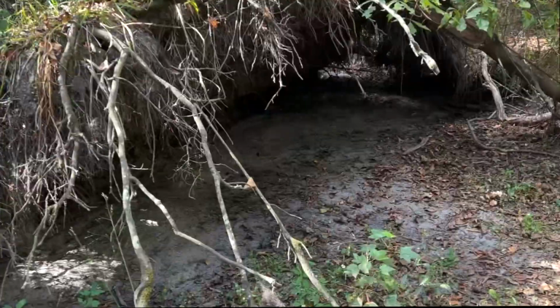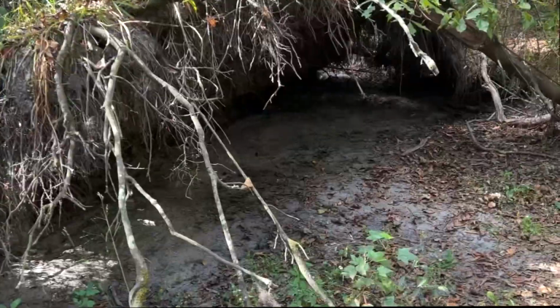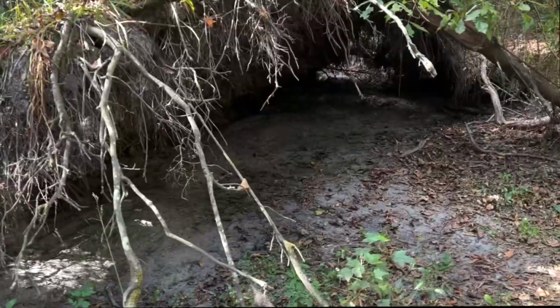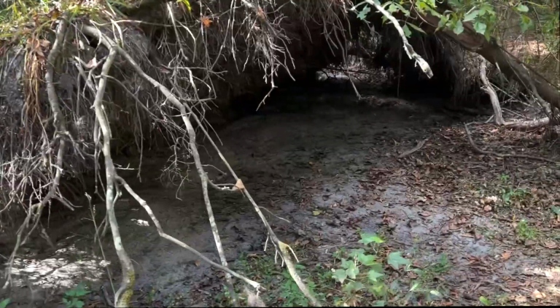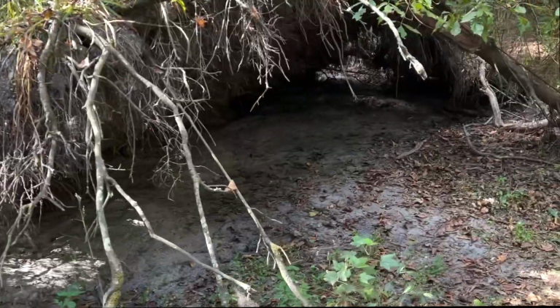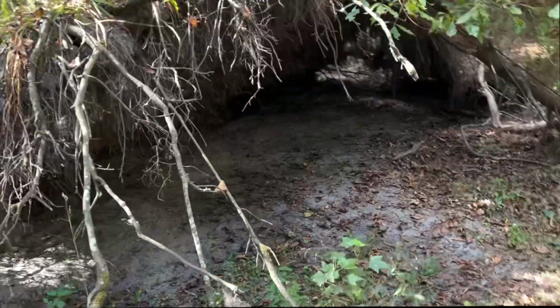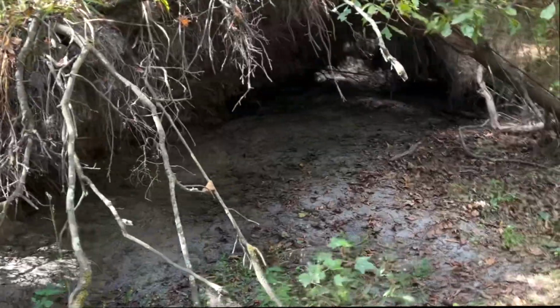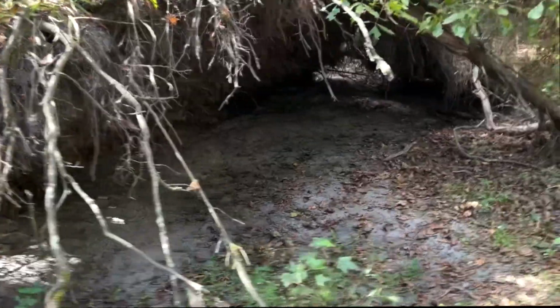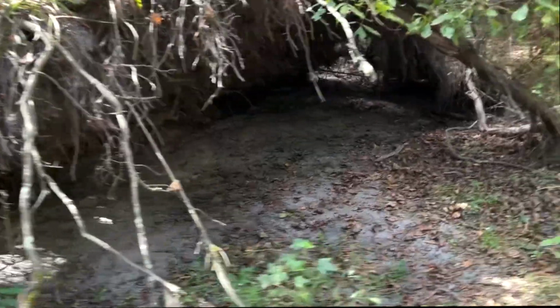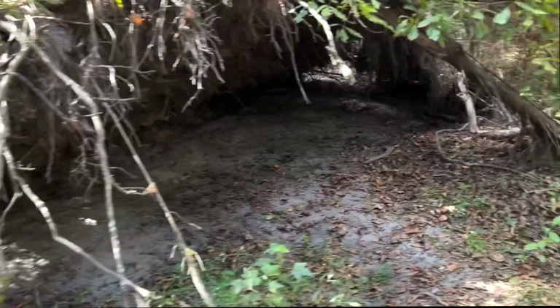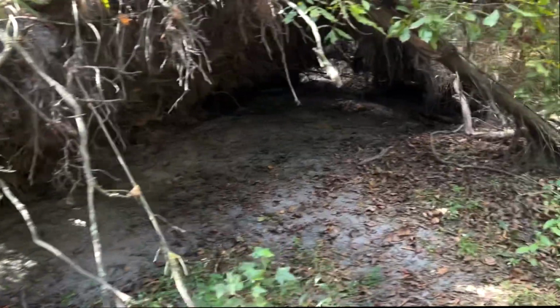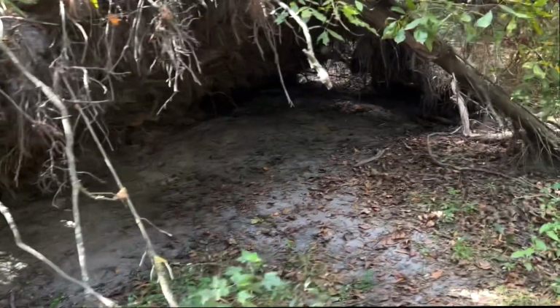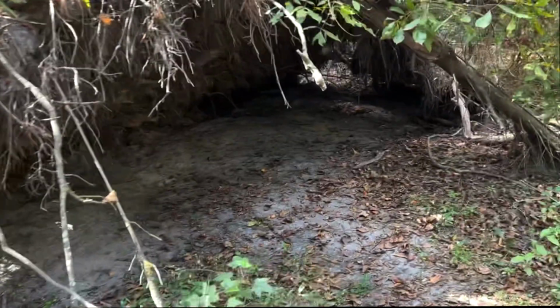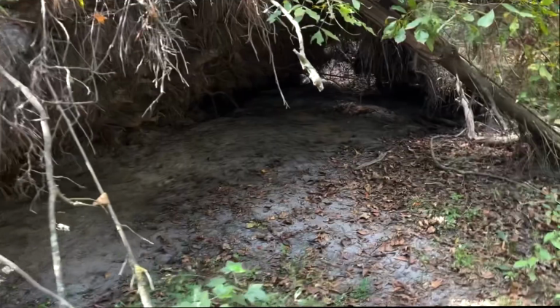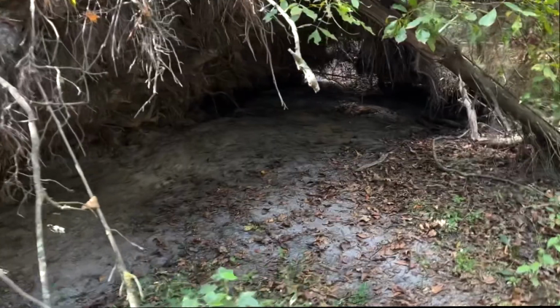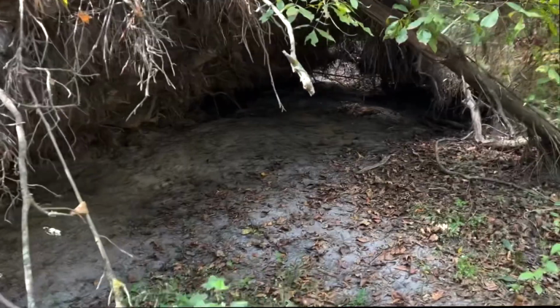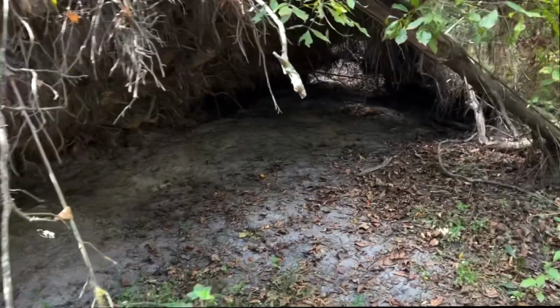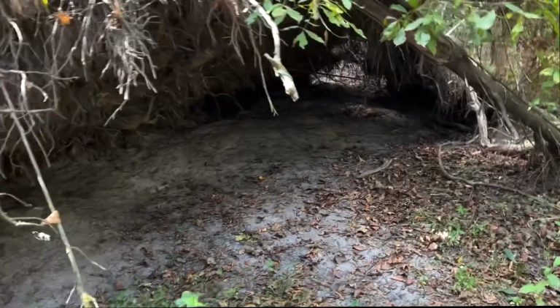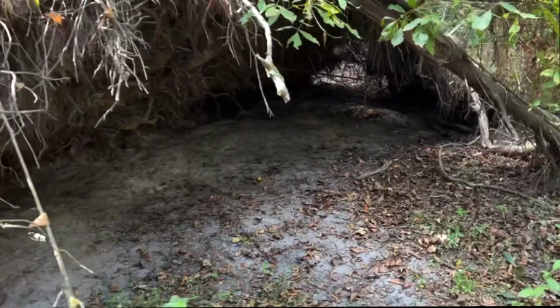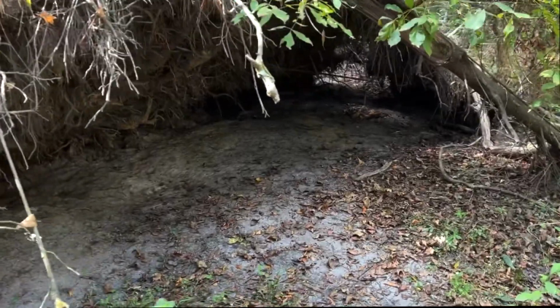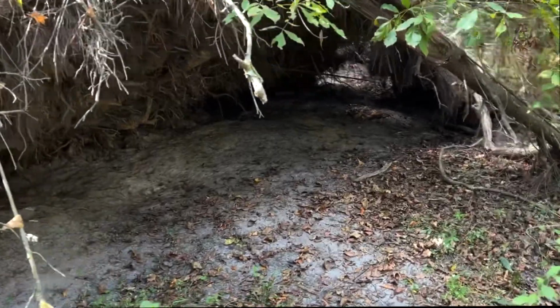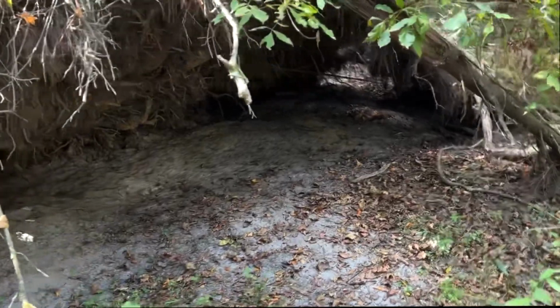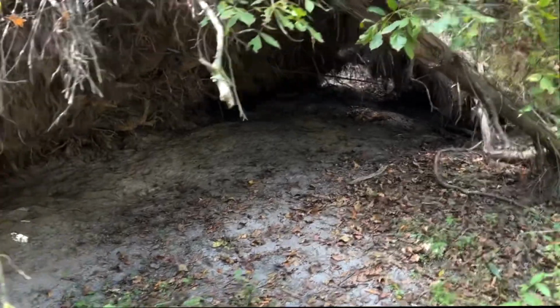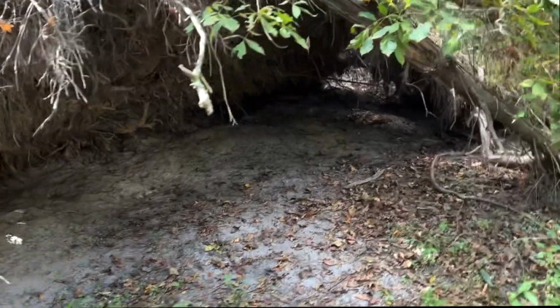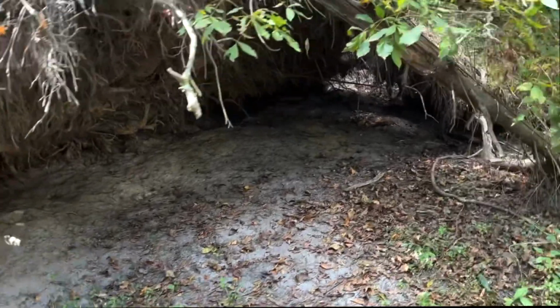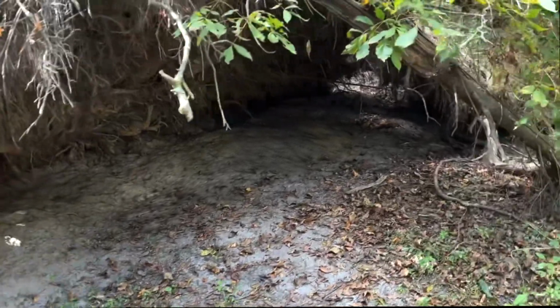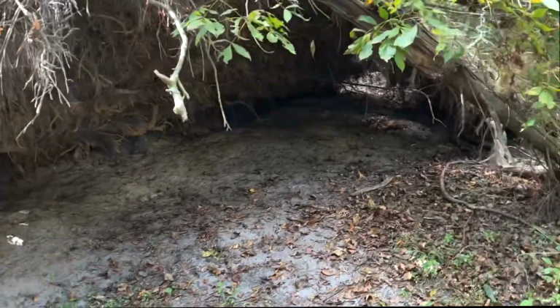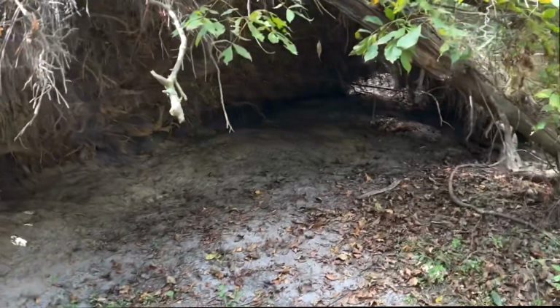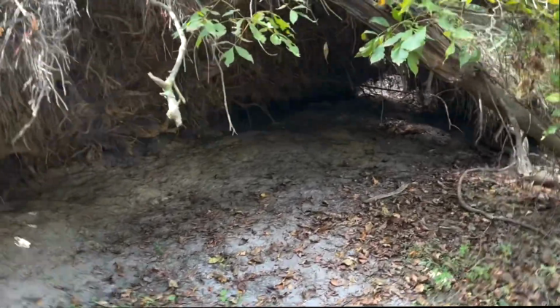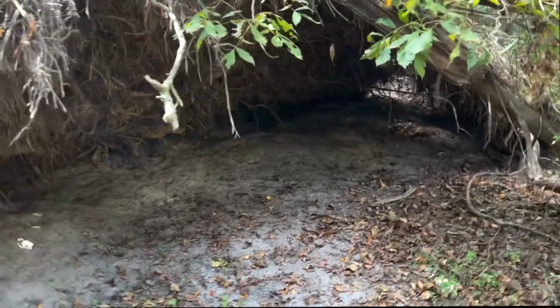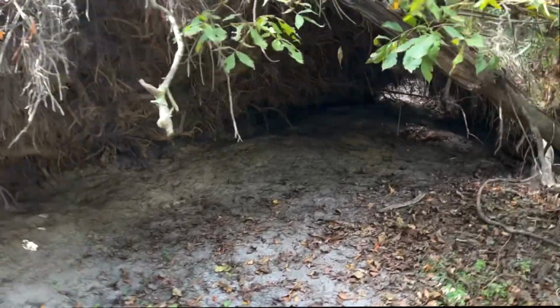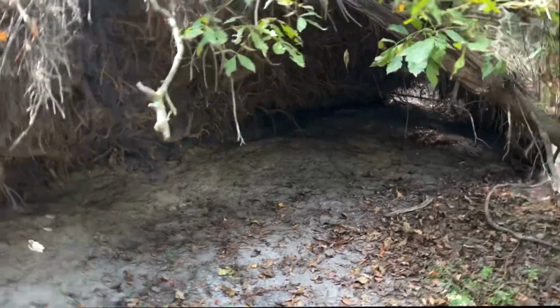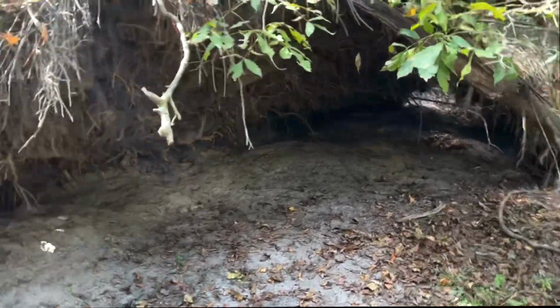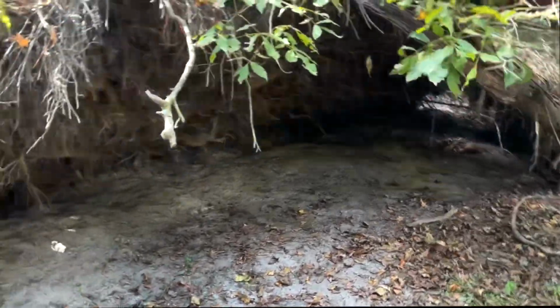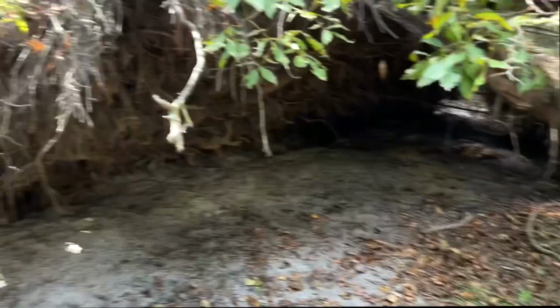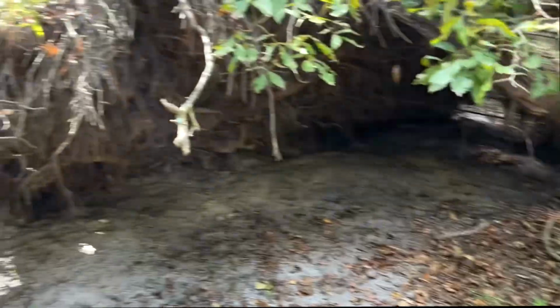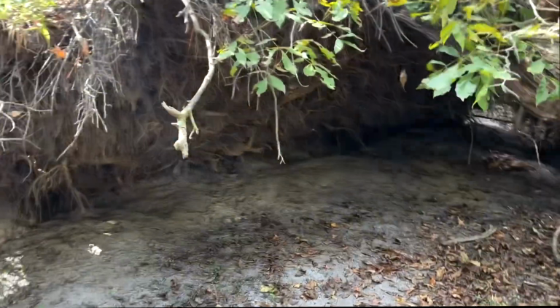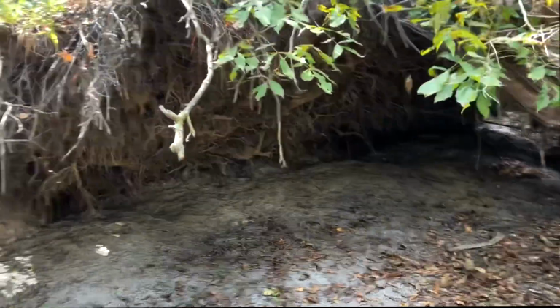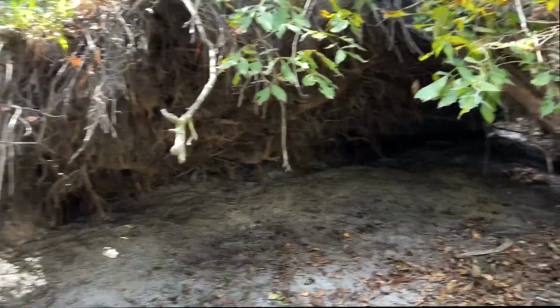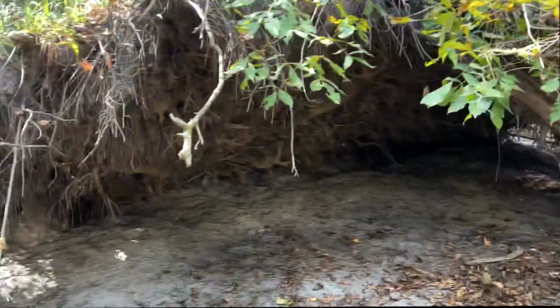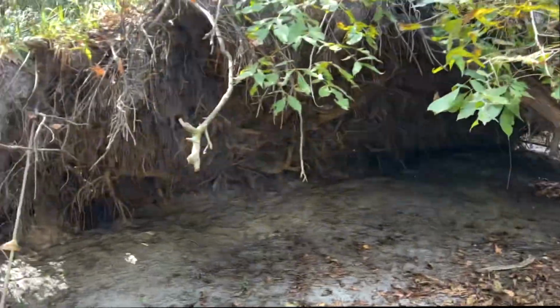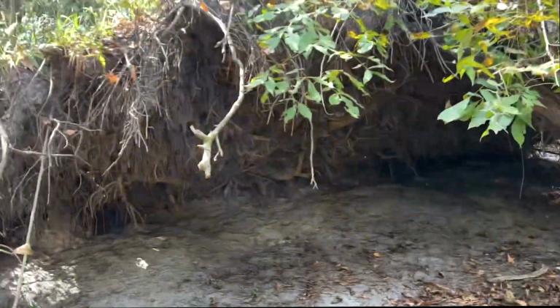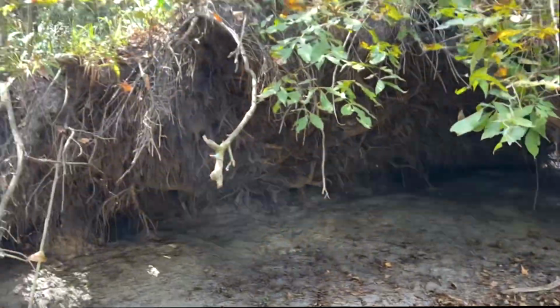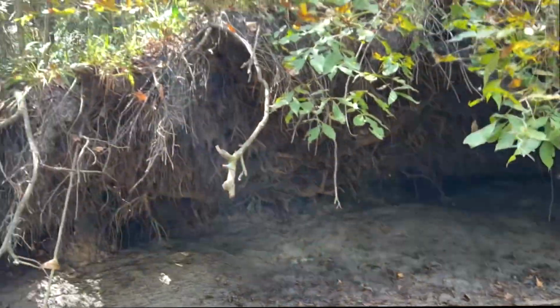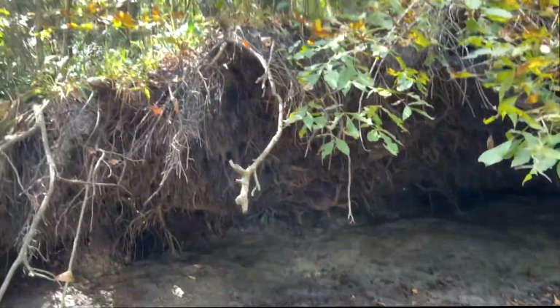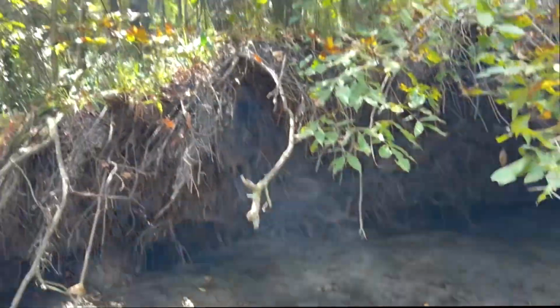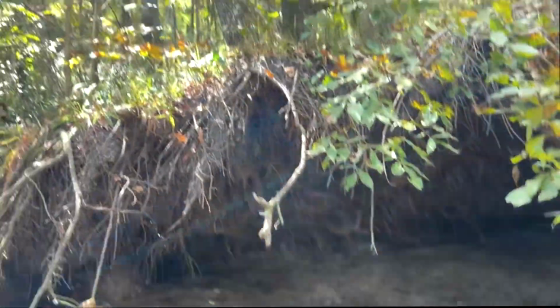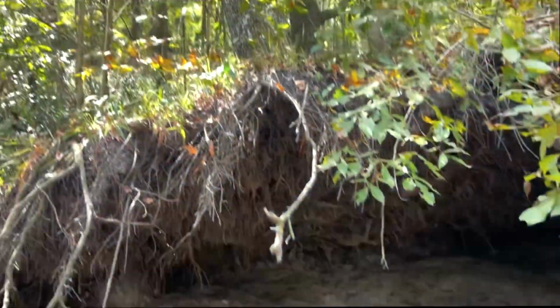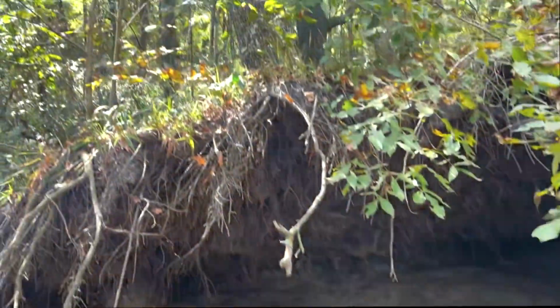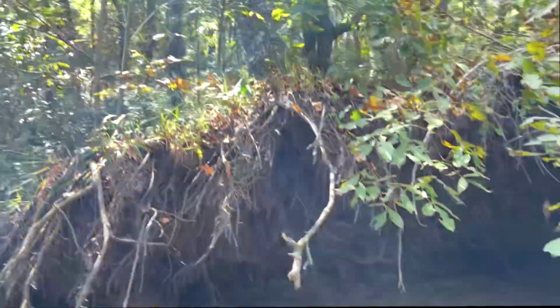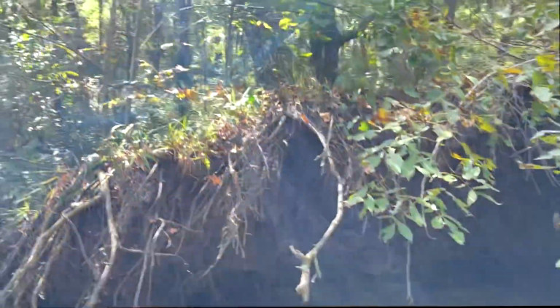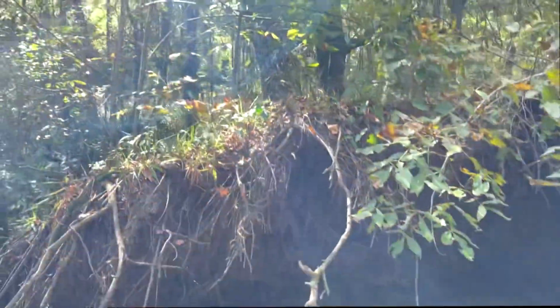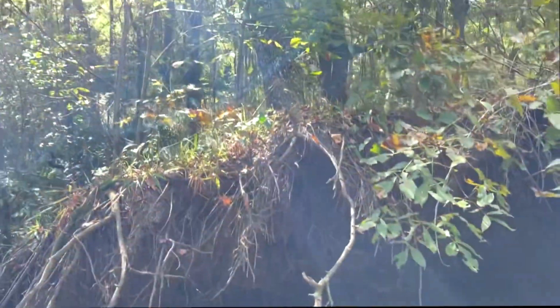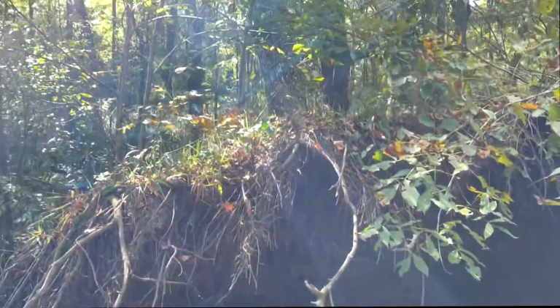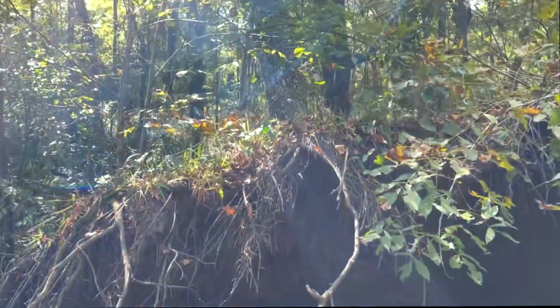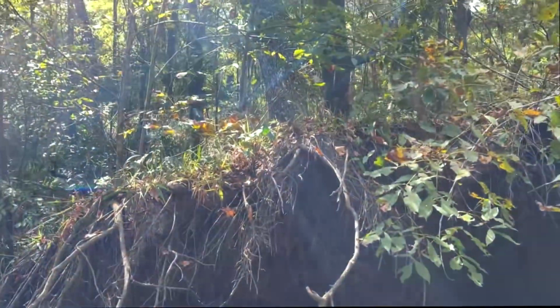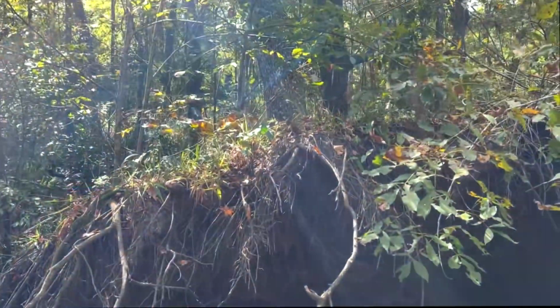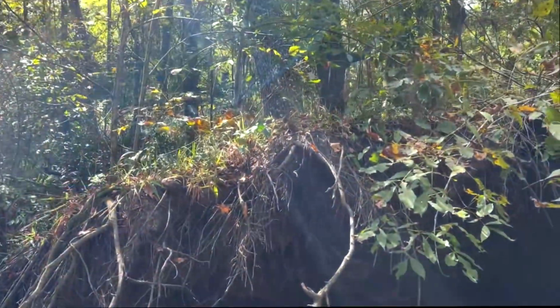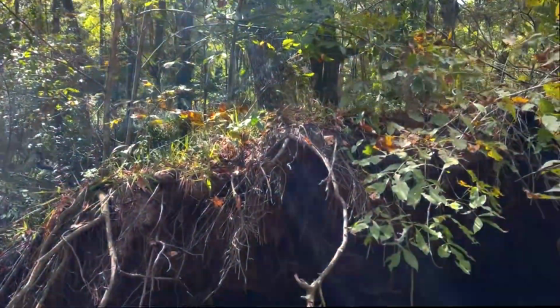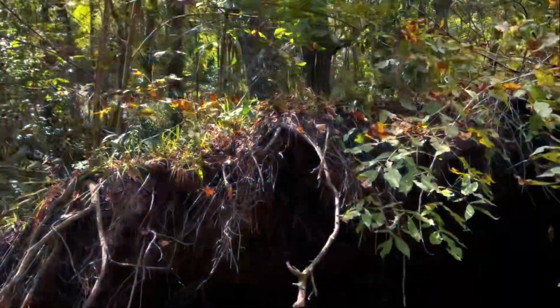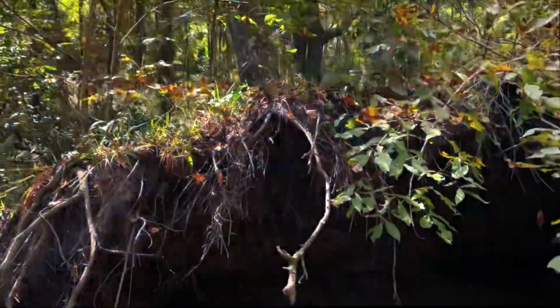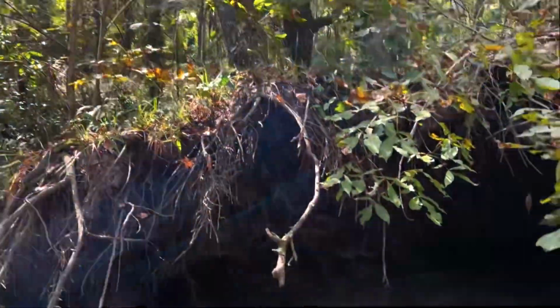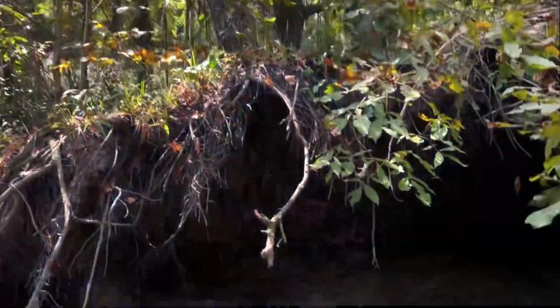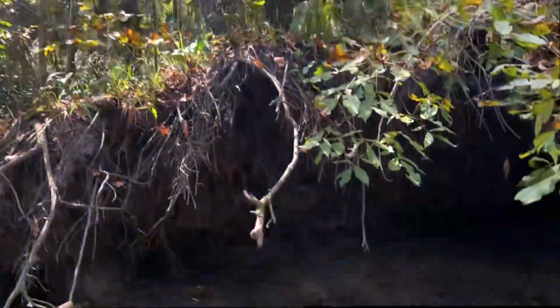Here we got a Bigfoot house, except we're in the middle of the city so there's no Bigfoot. Or it's a tree fall.